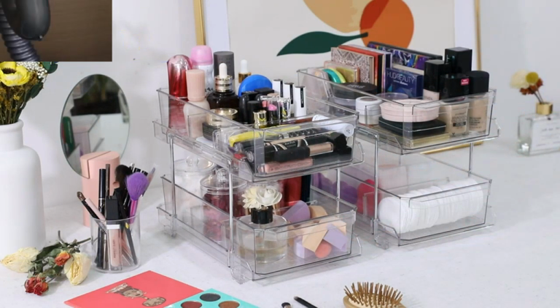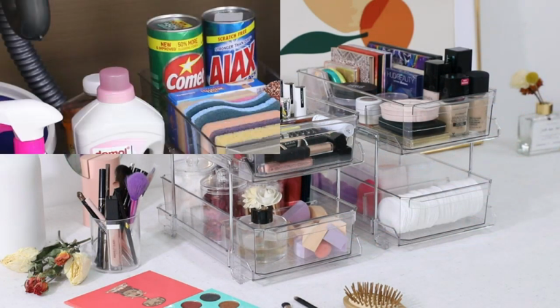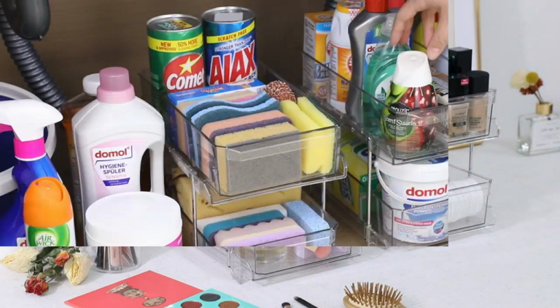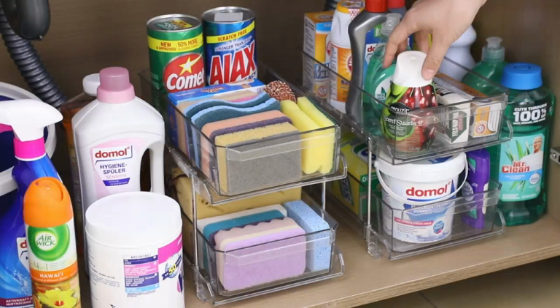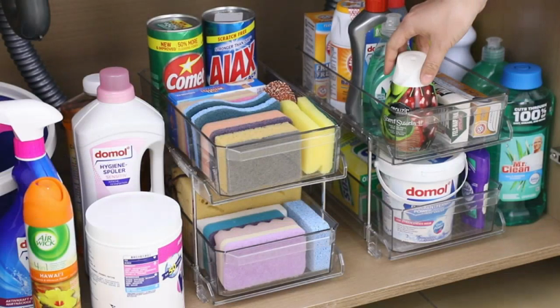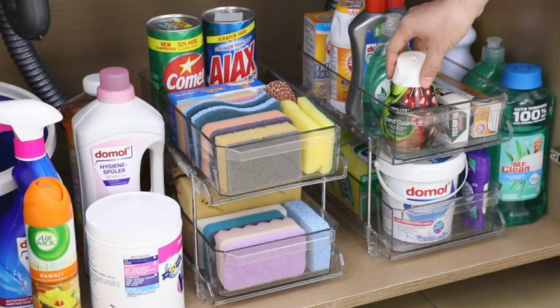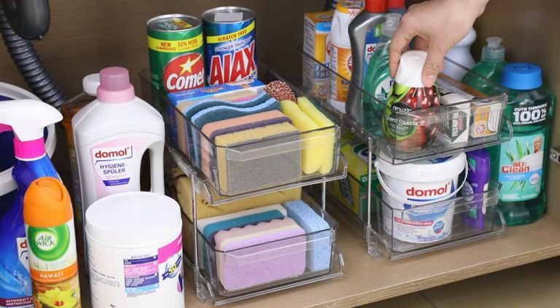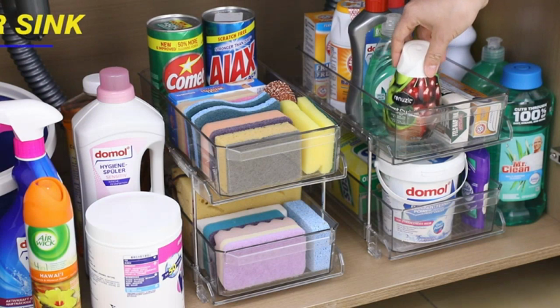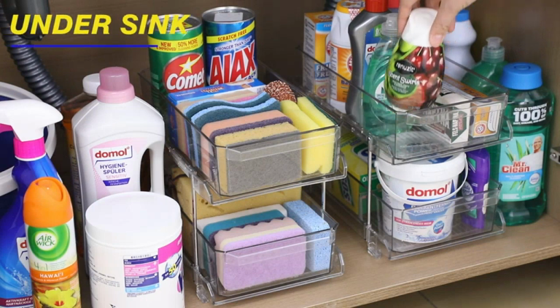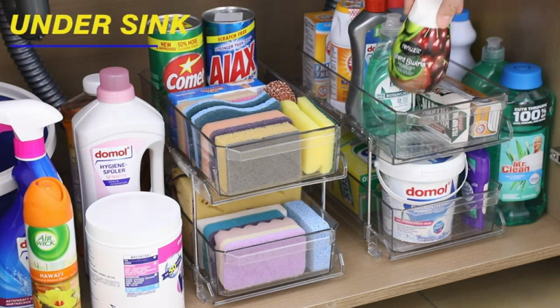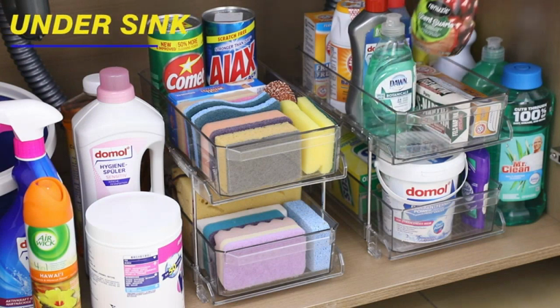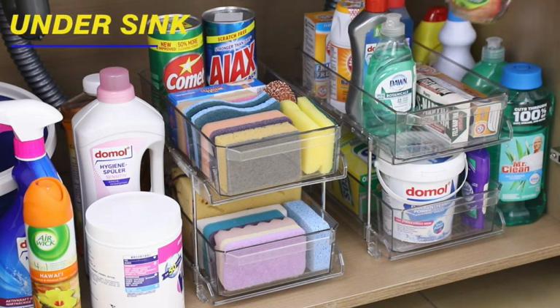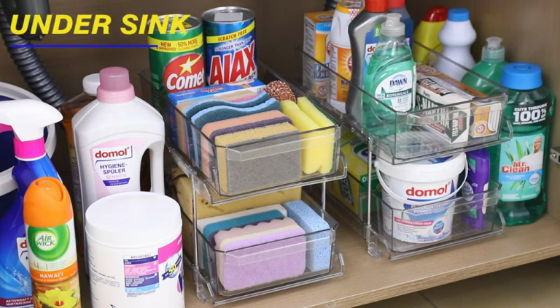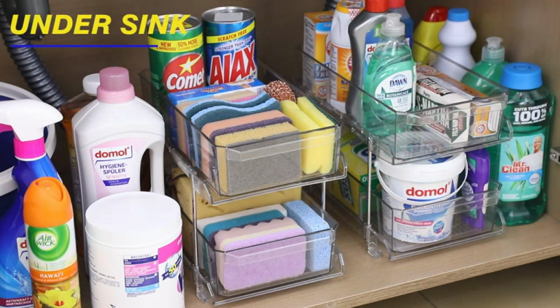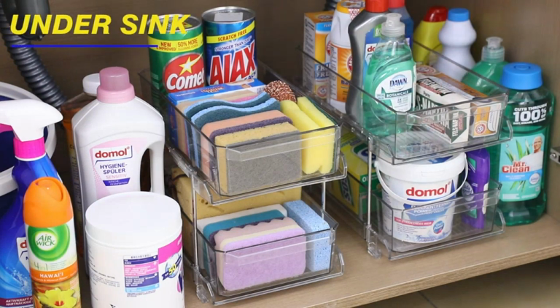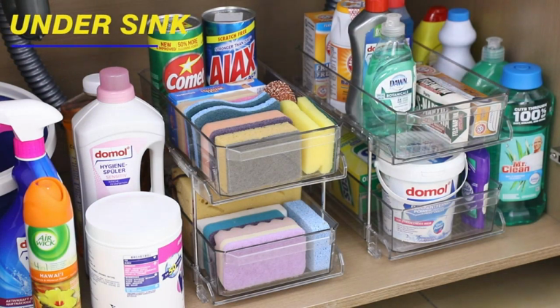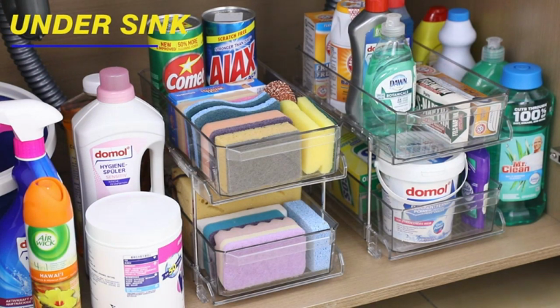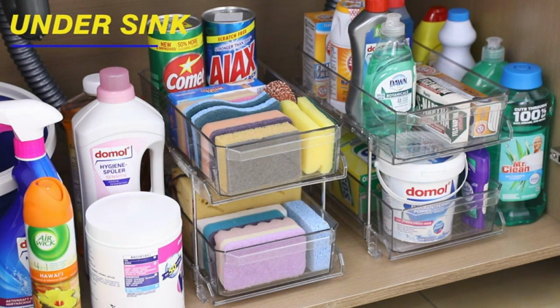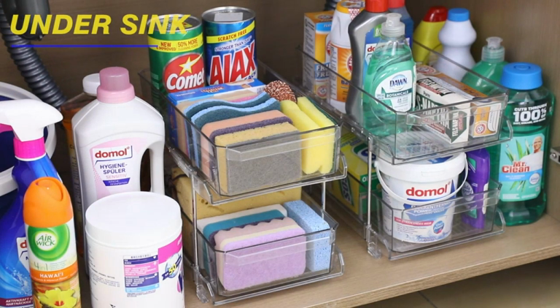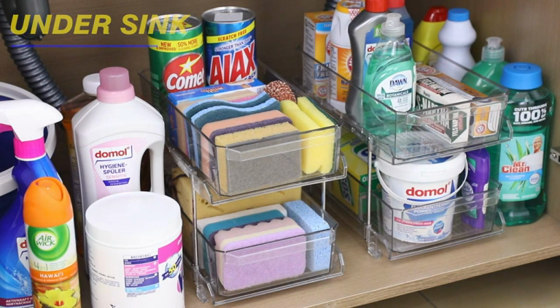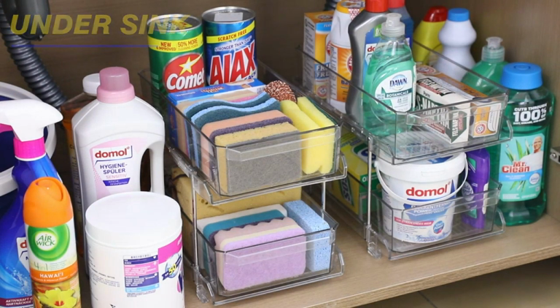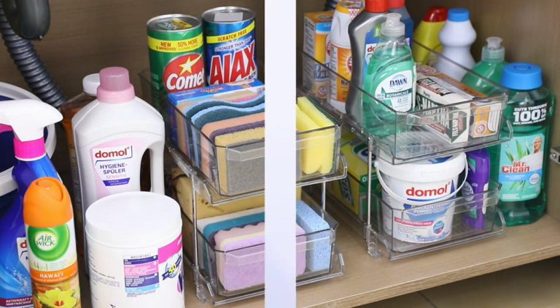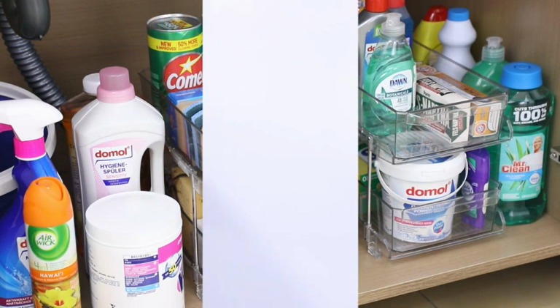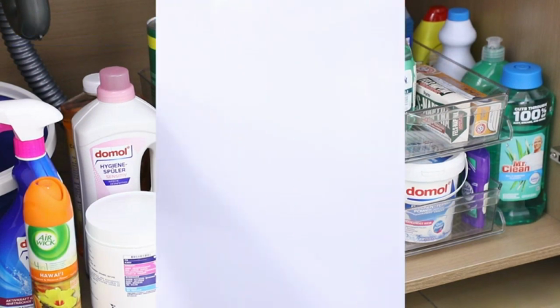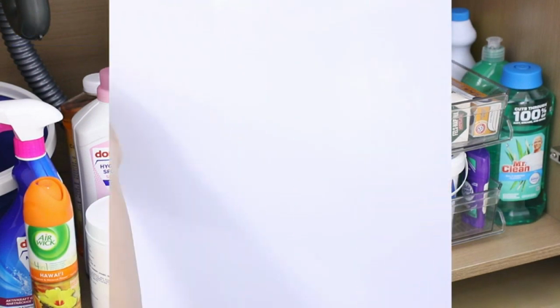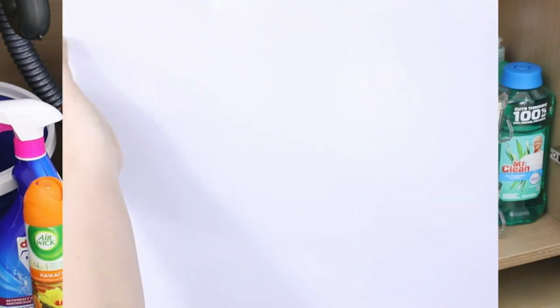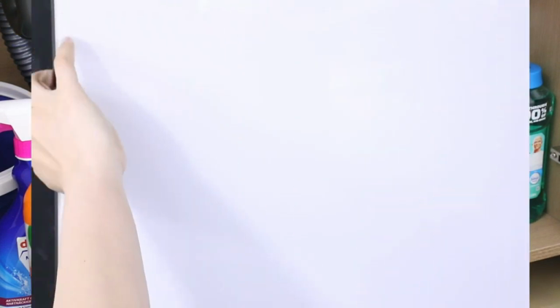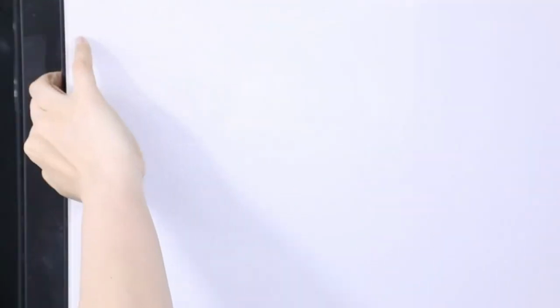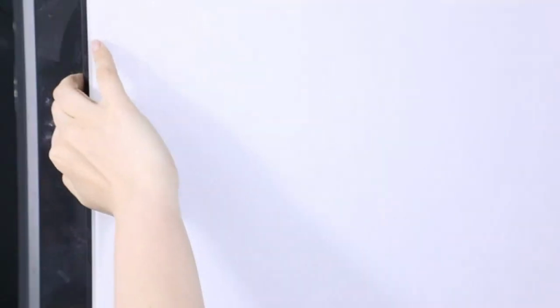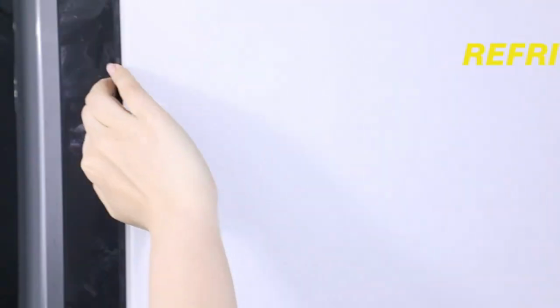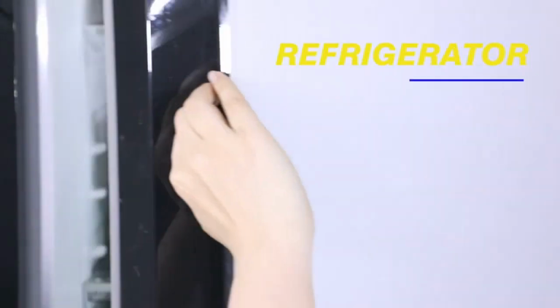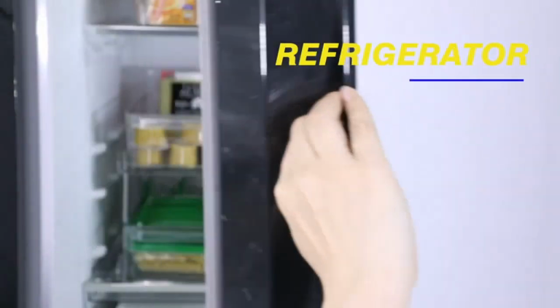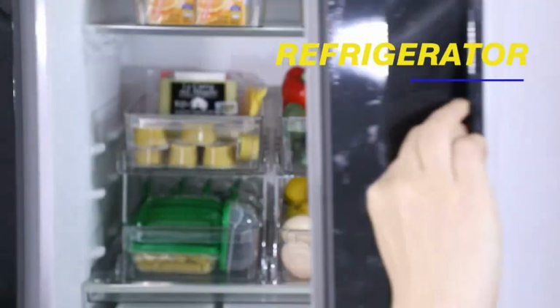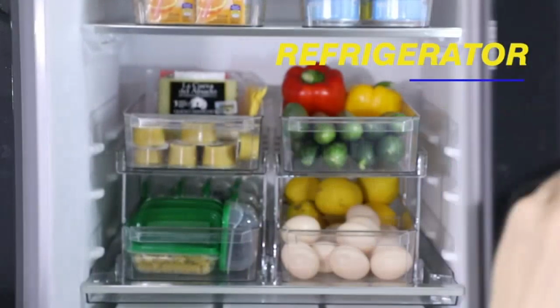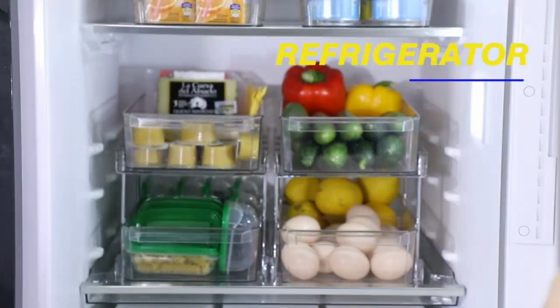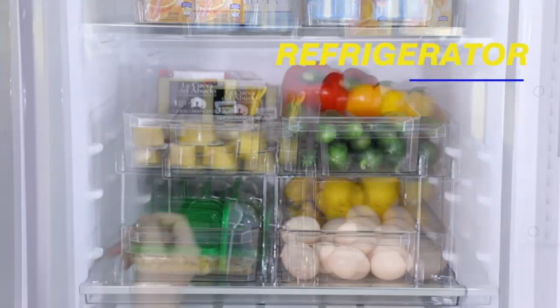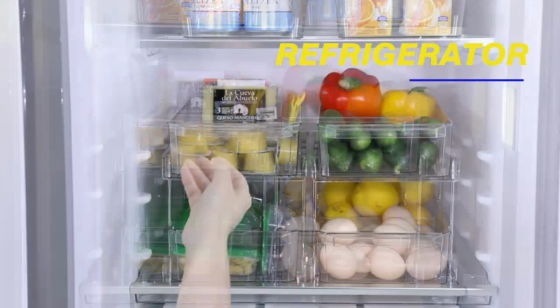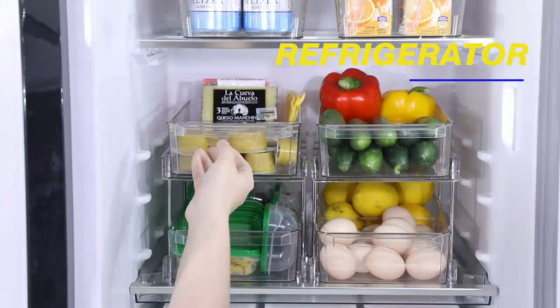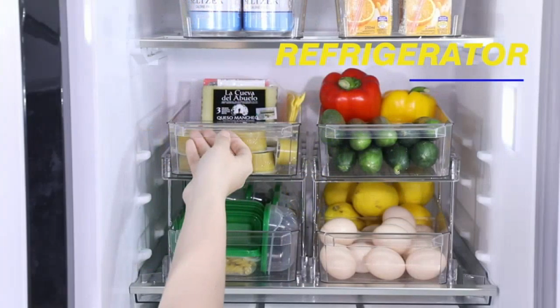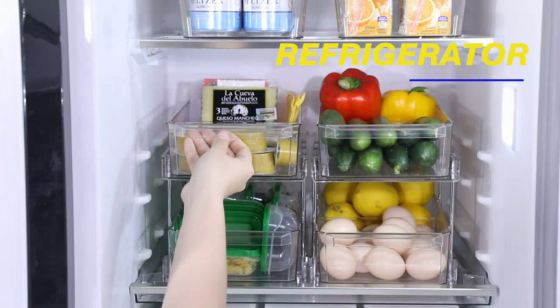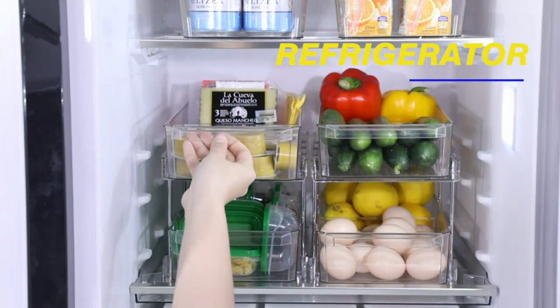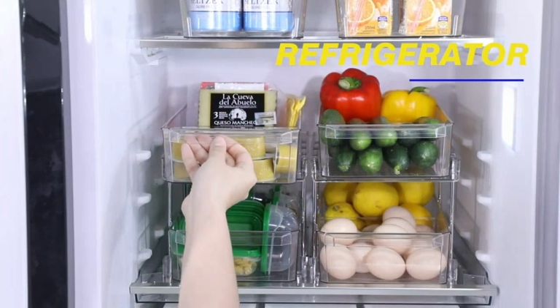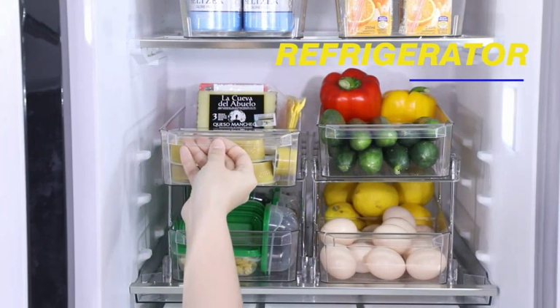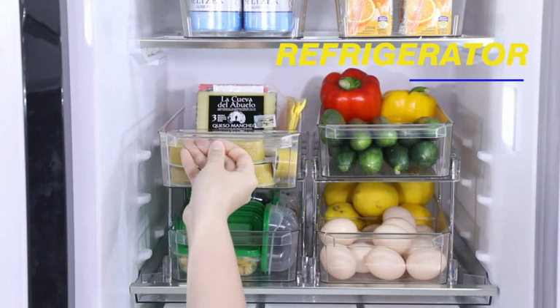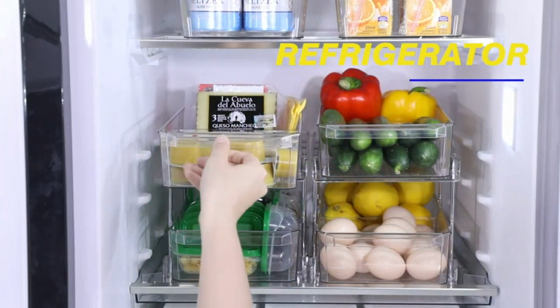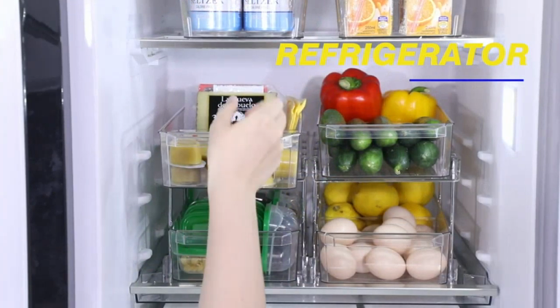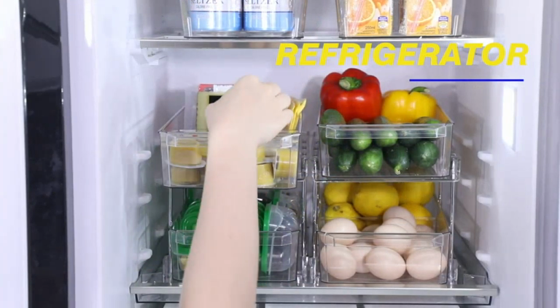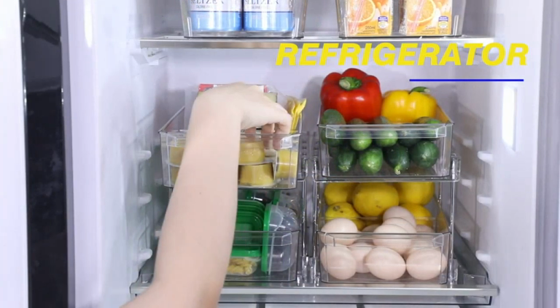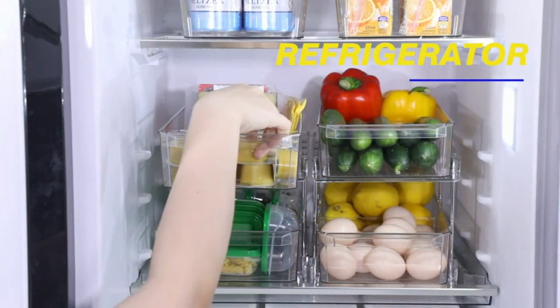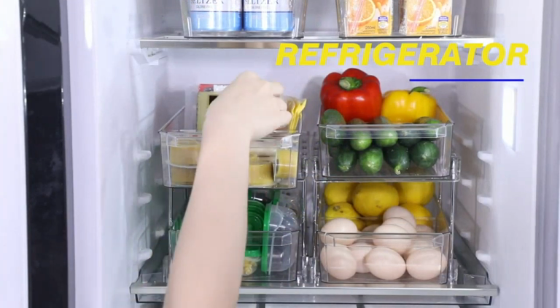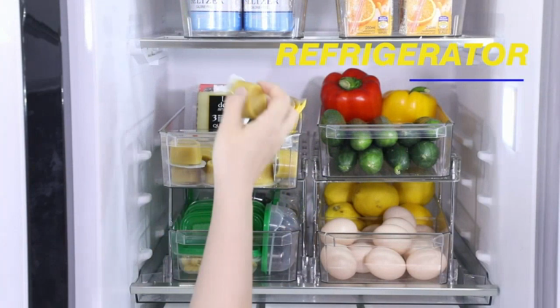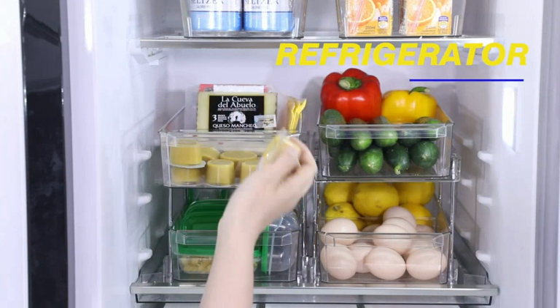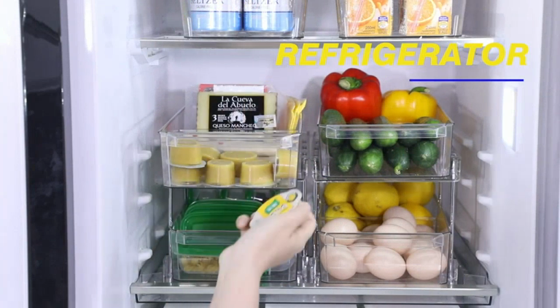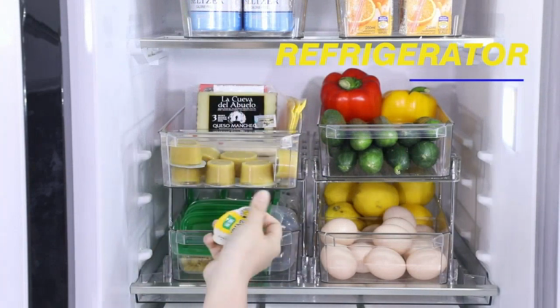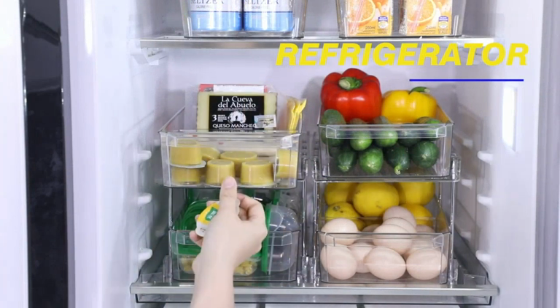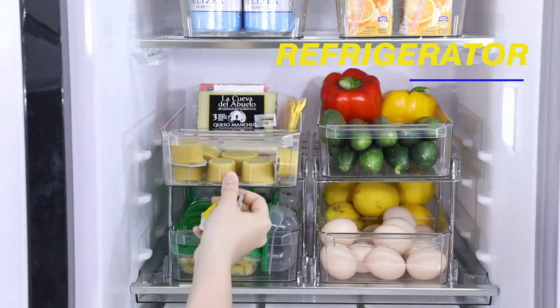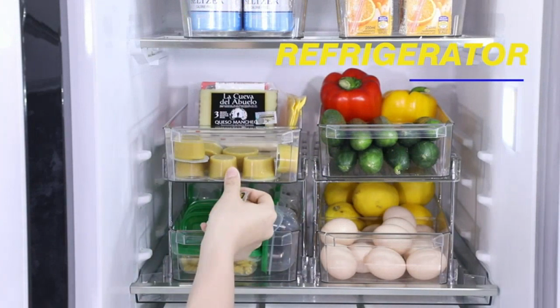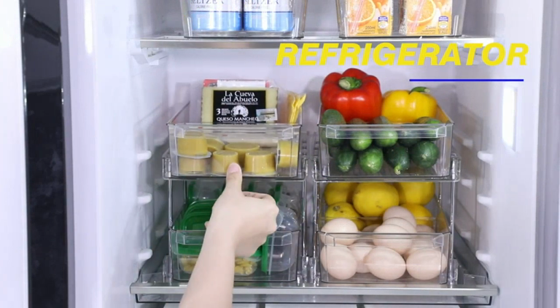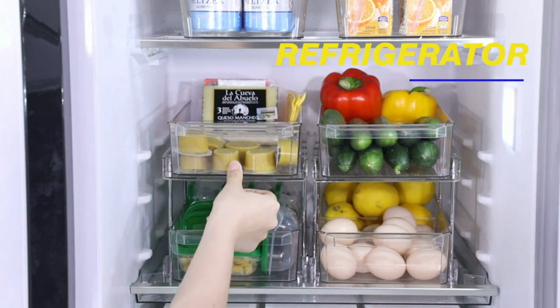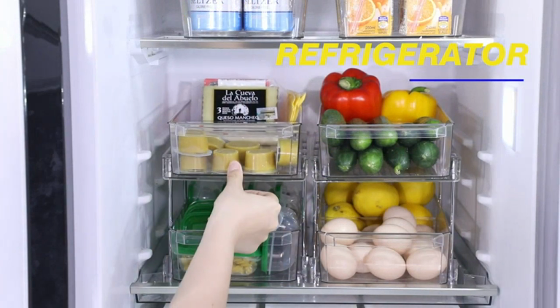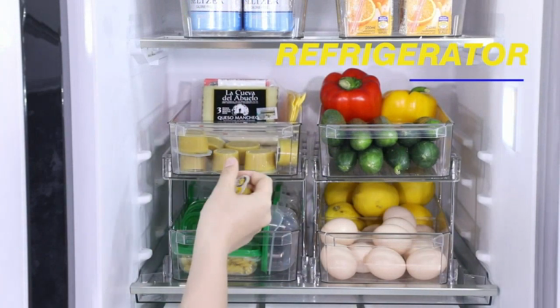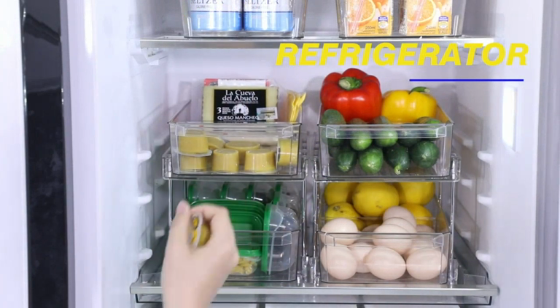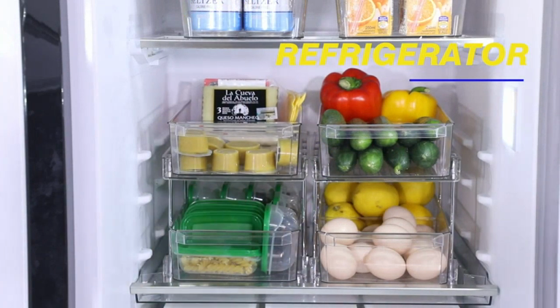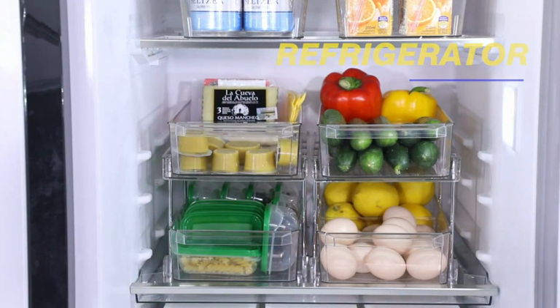Overall, if you're looking for a durable and versatile storage solution, I would highly recommend the Two-Tier Clear Organizer with Dividers.